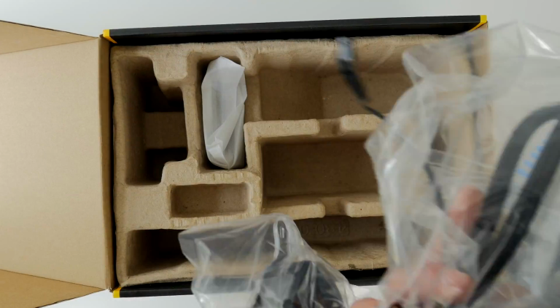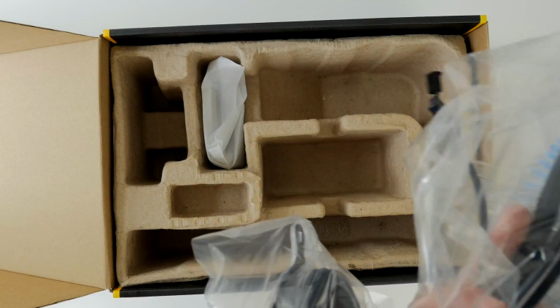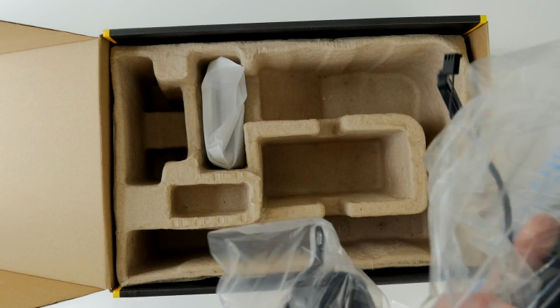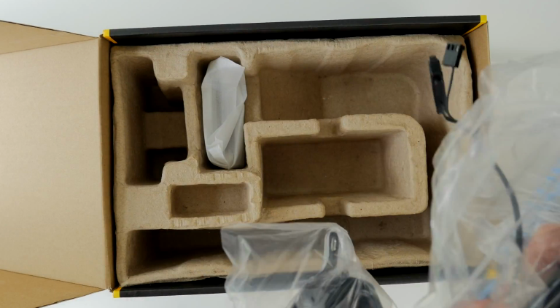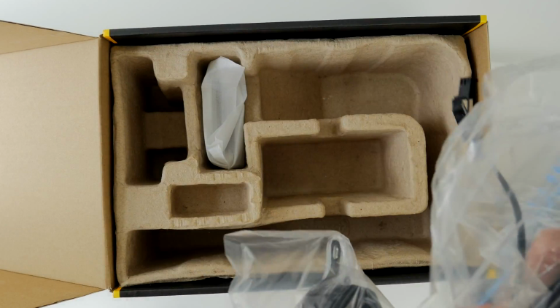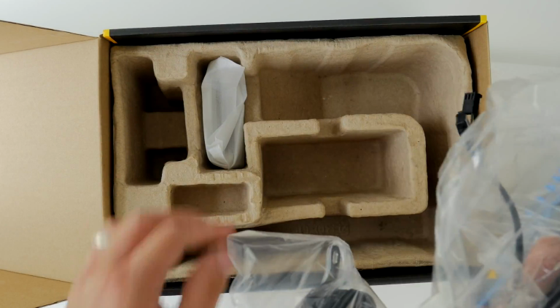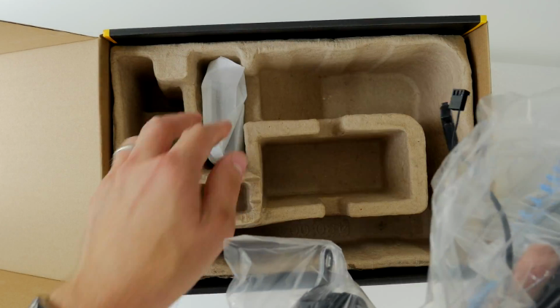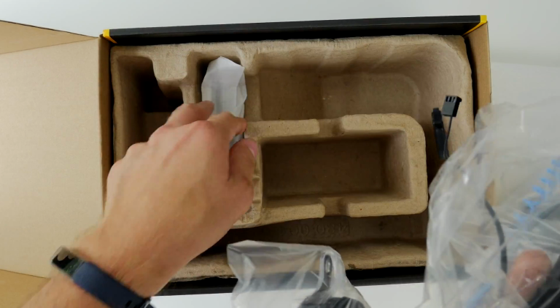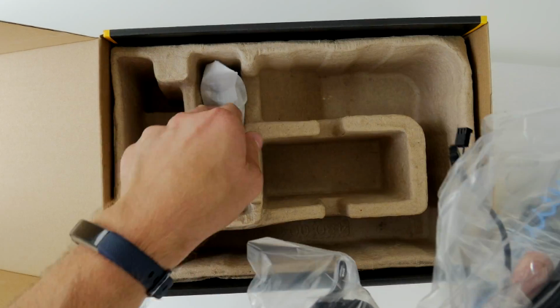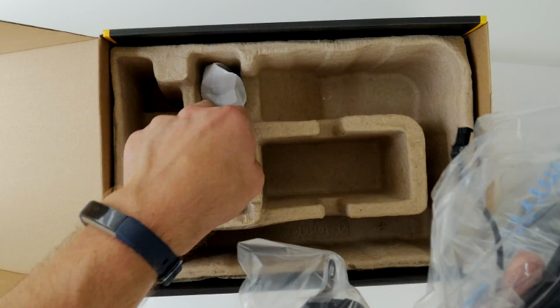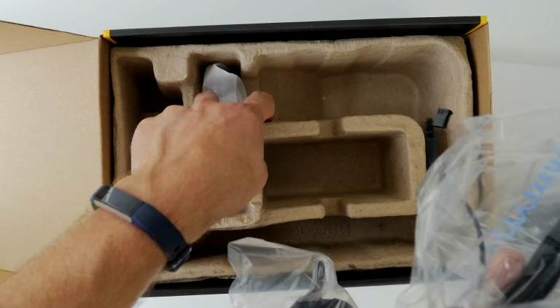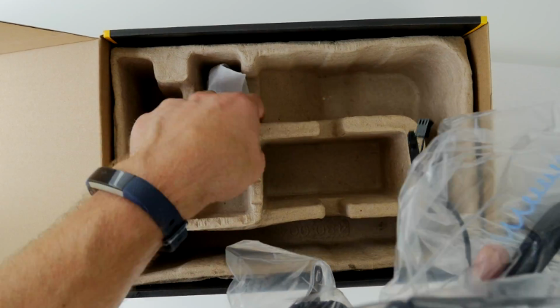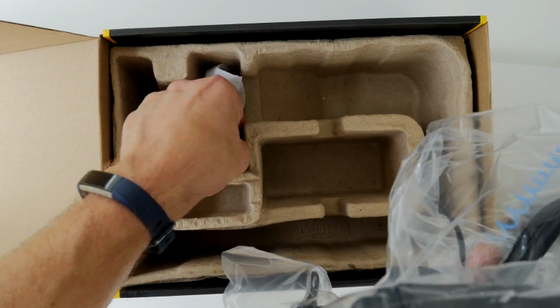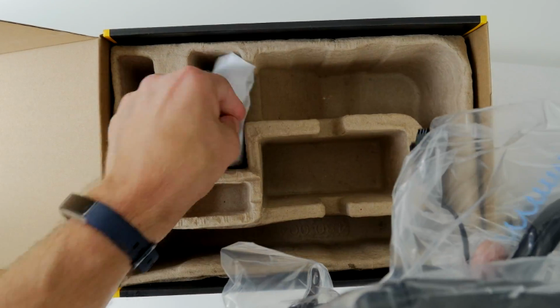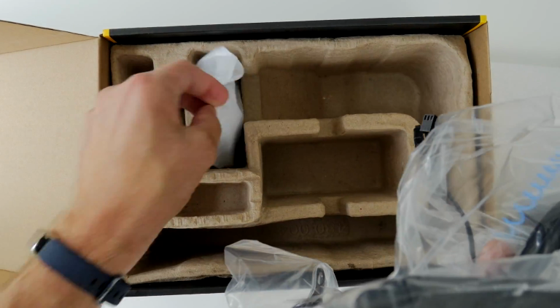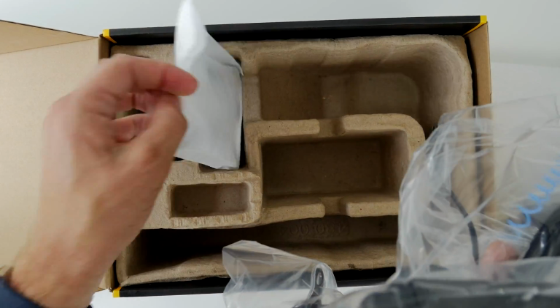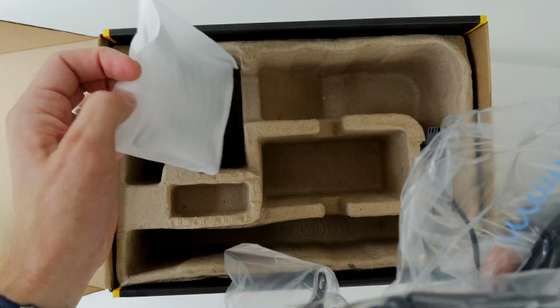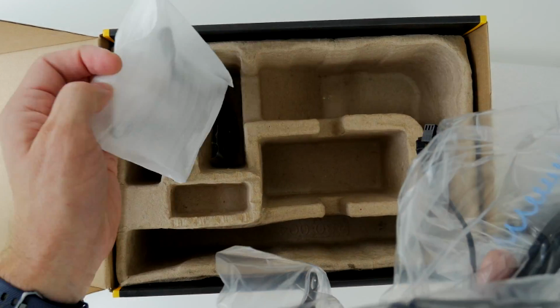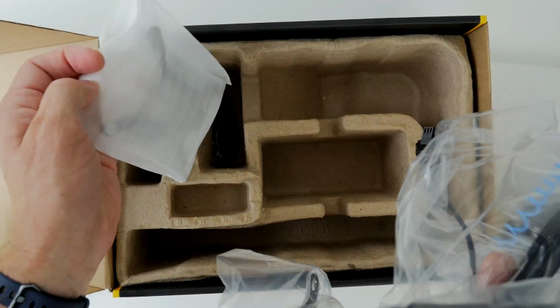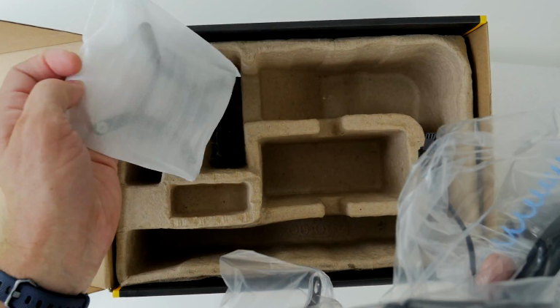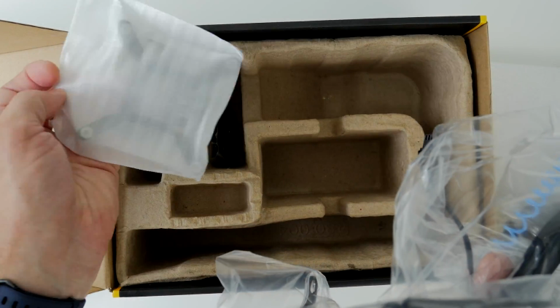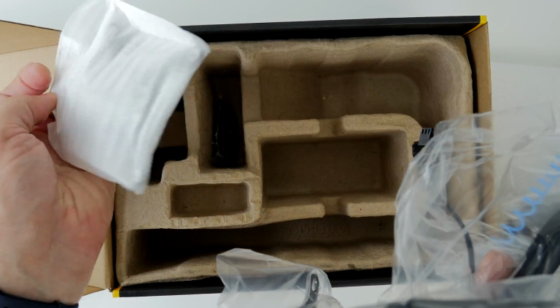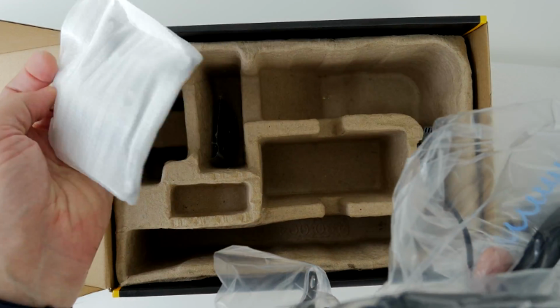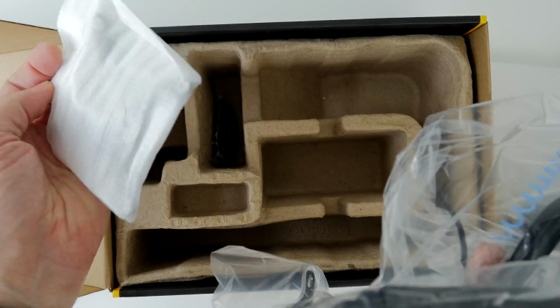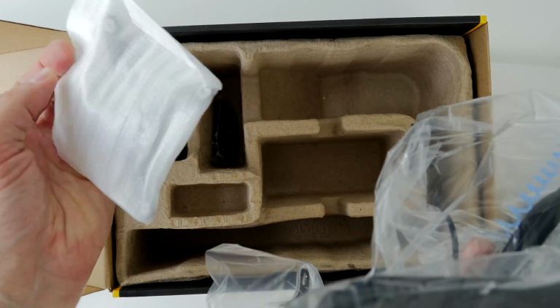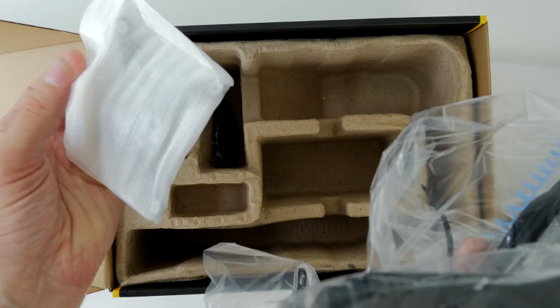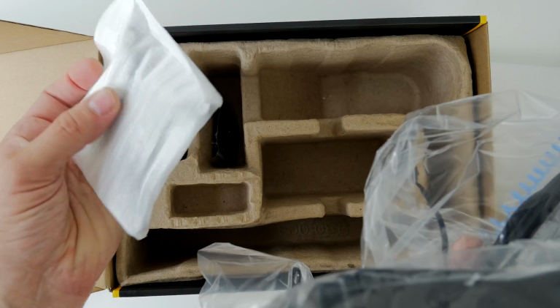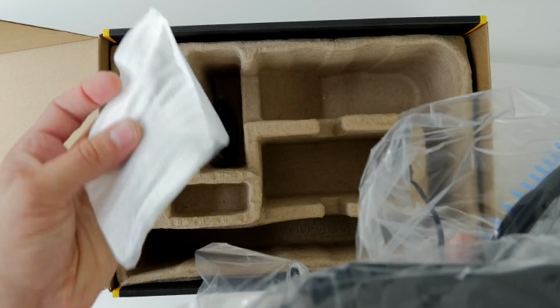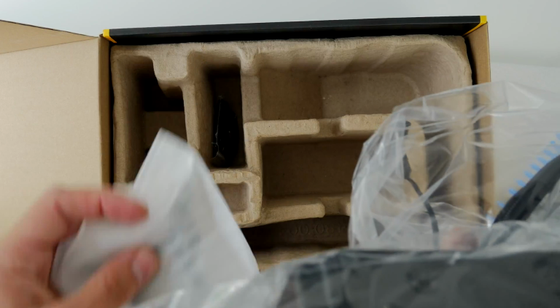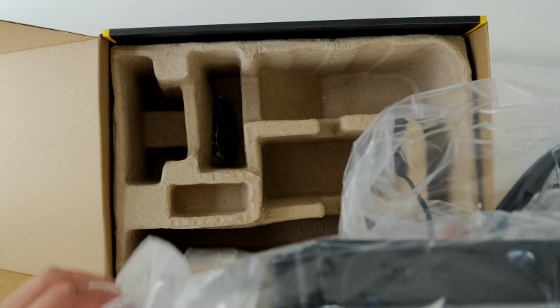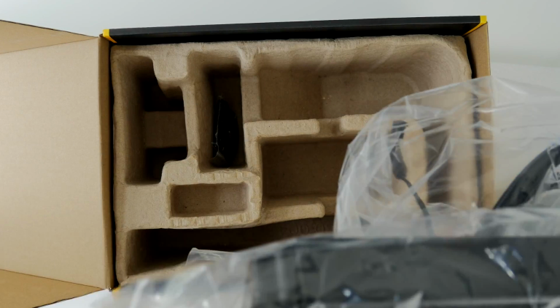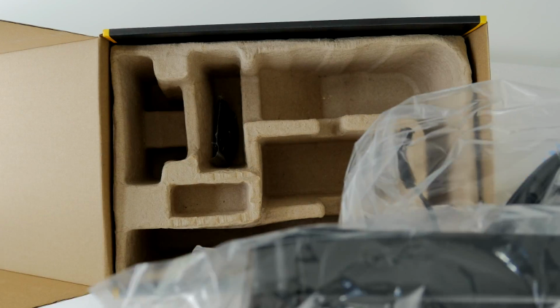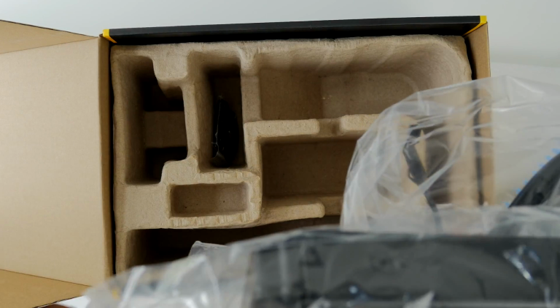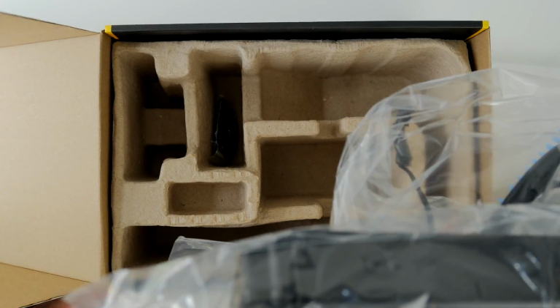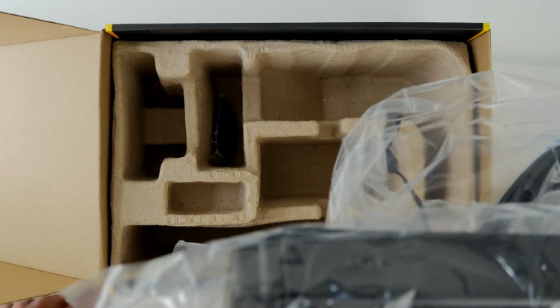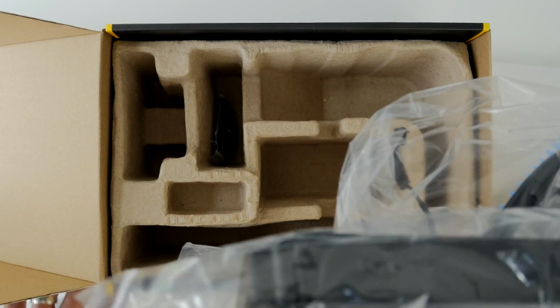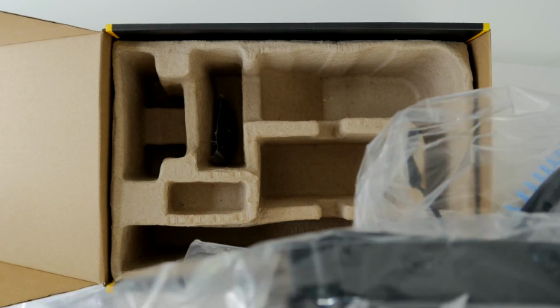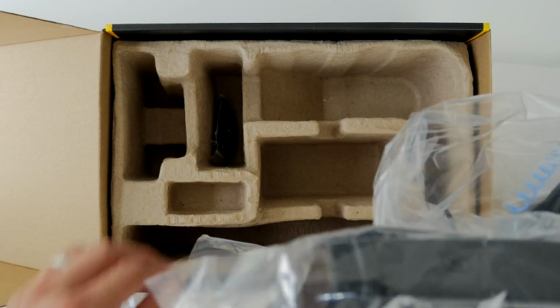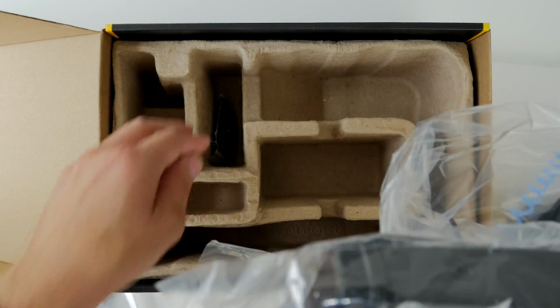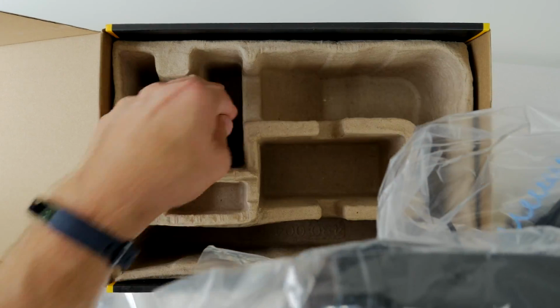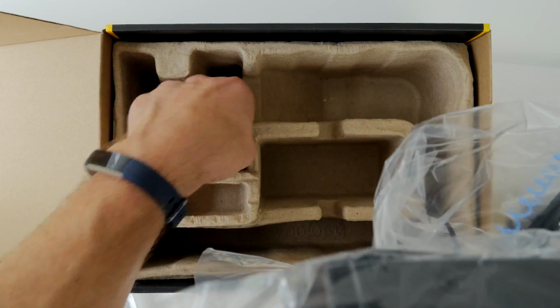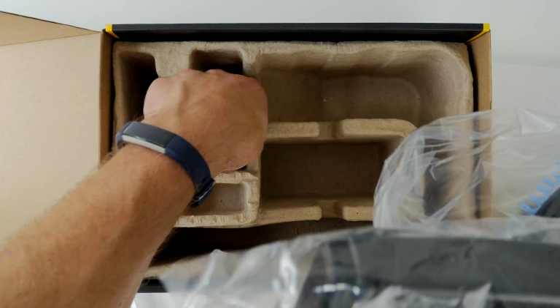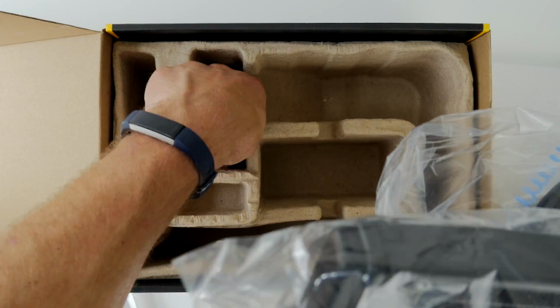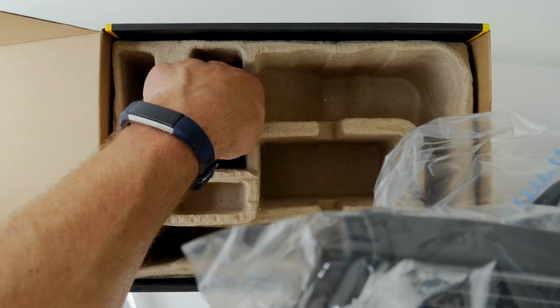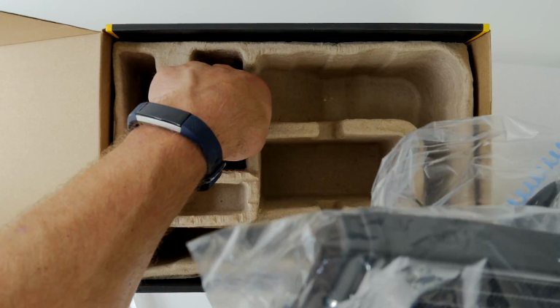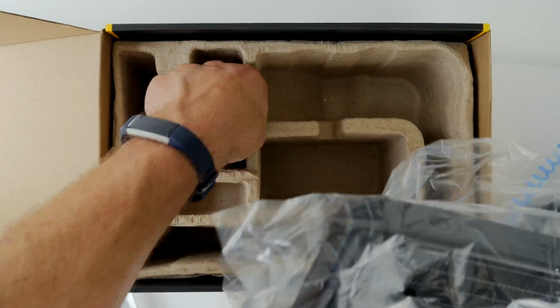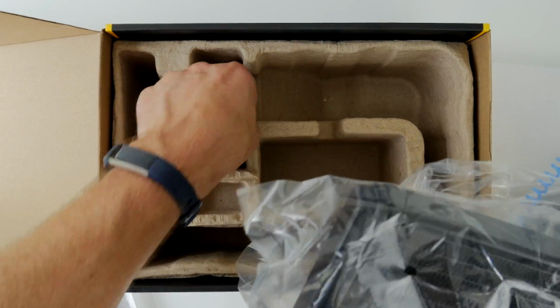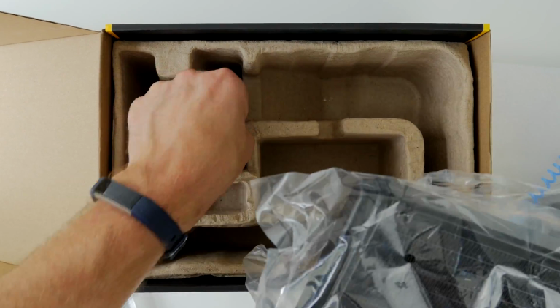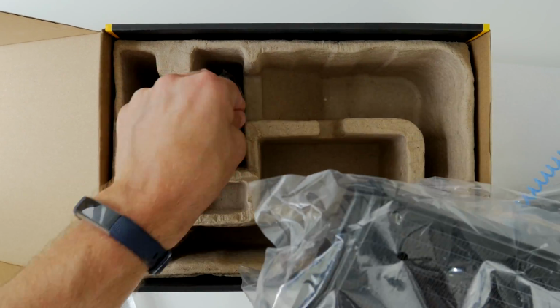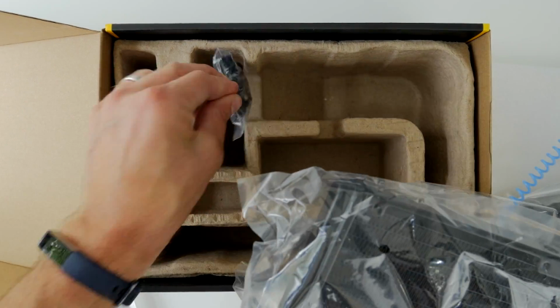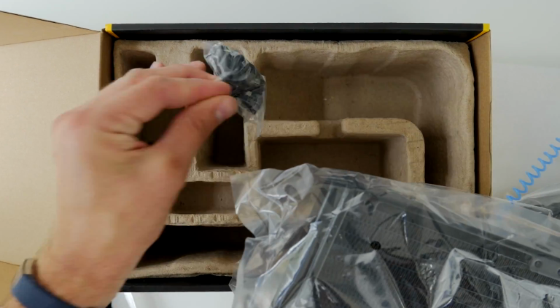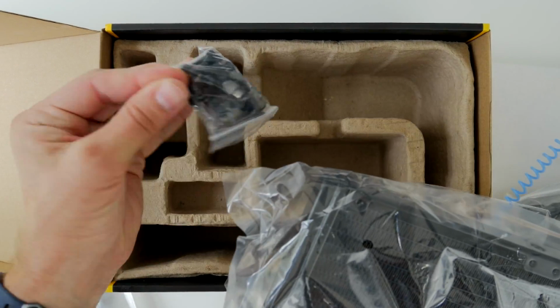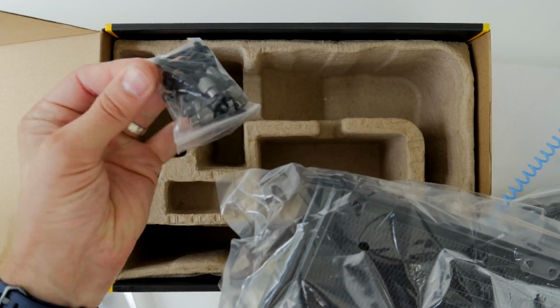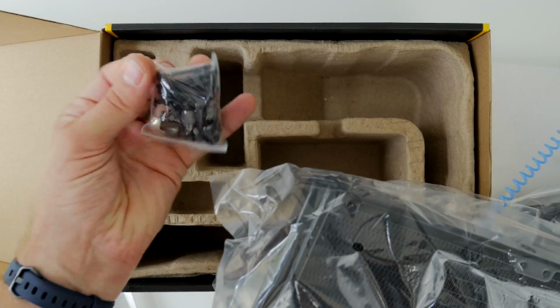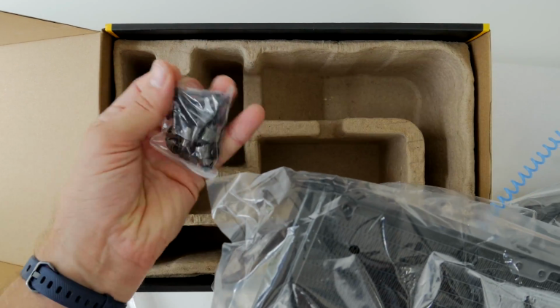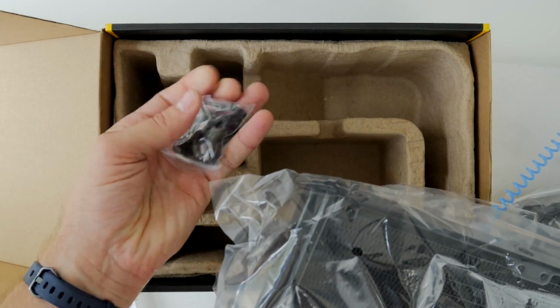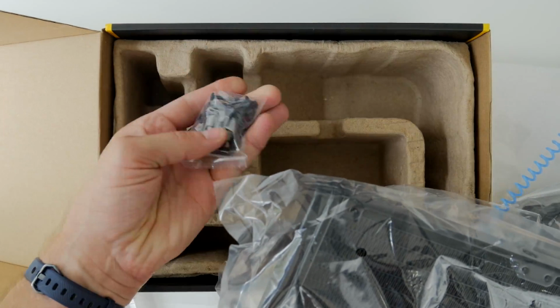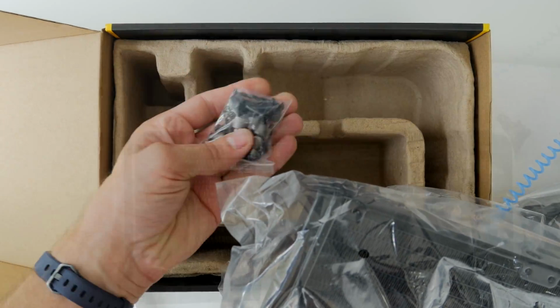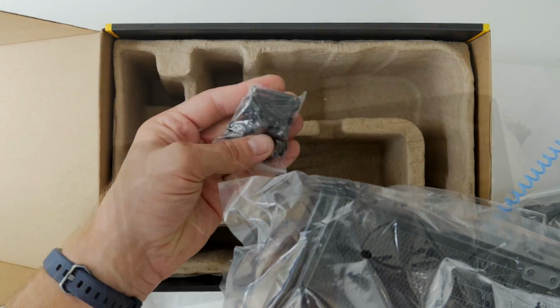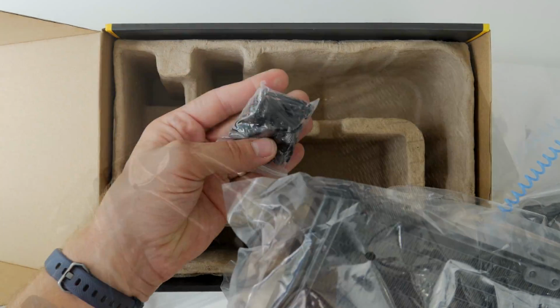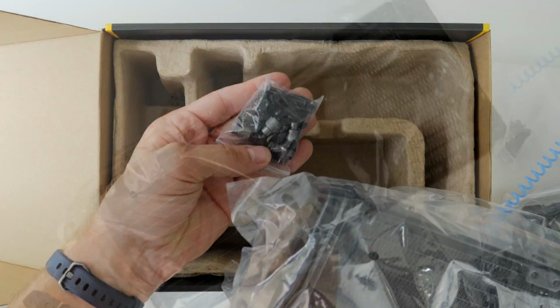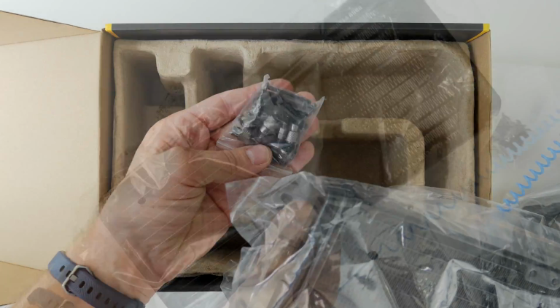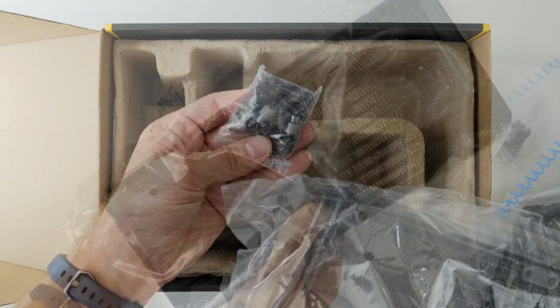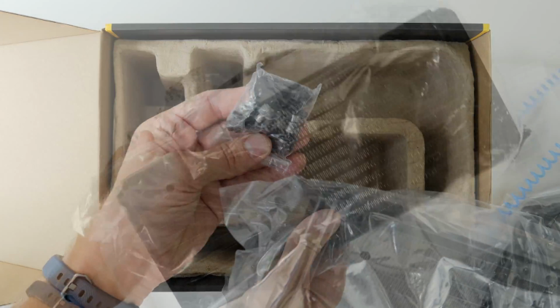In the box you get the two fans, the radiator and the CPU bracket, all the little screws that you need and everything you need to install it.